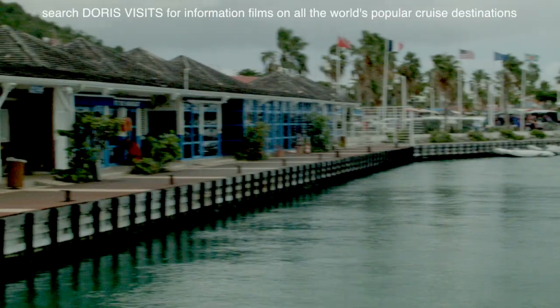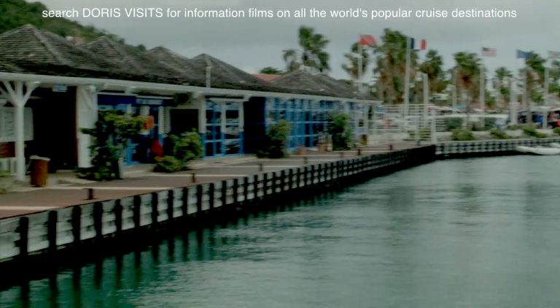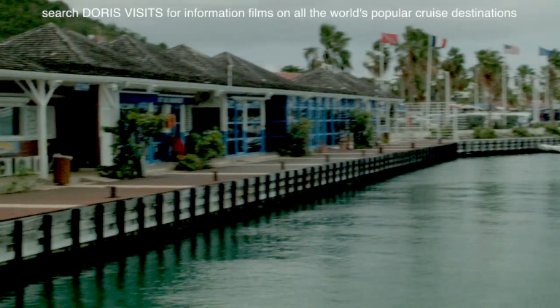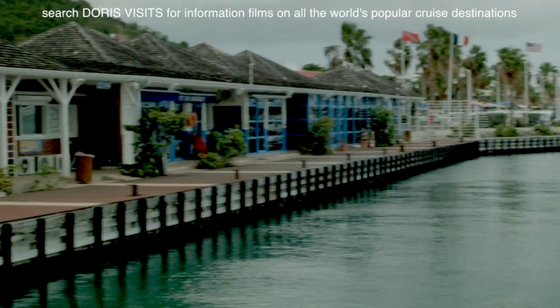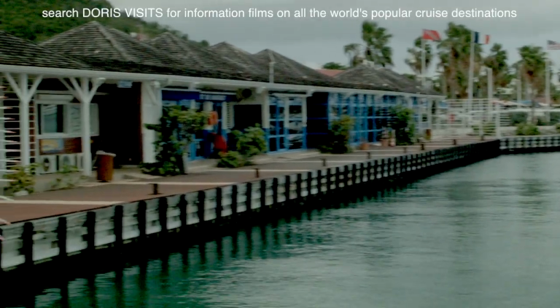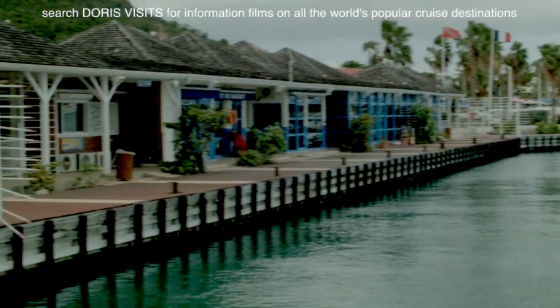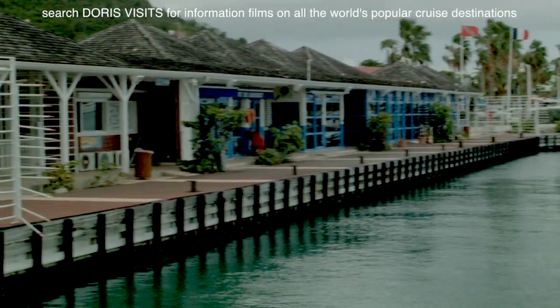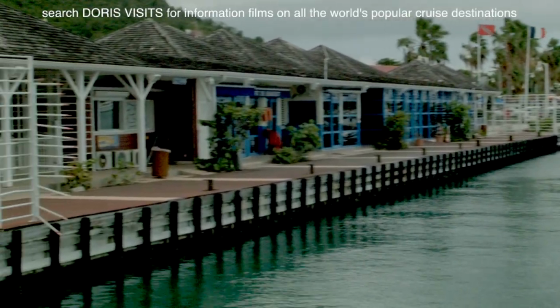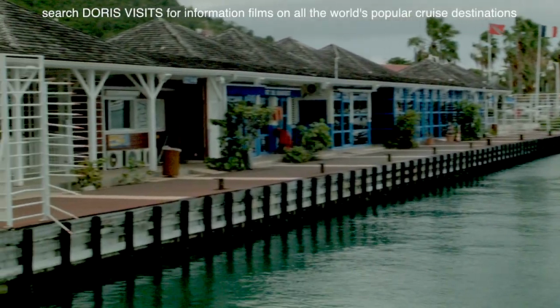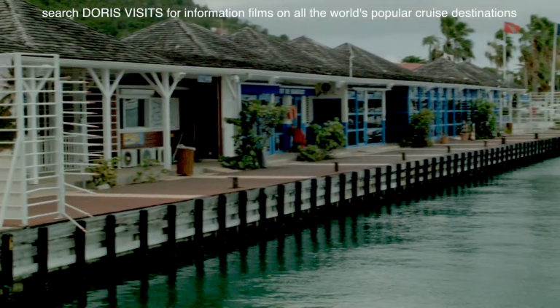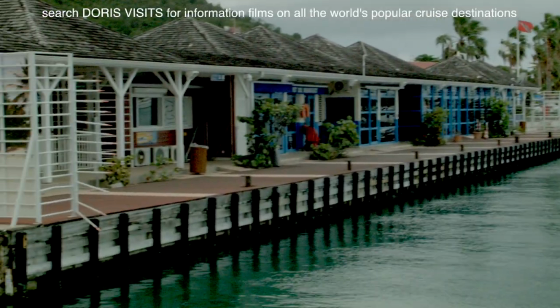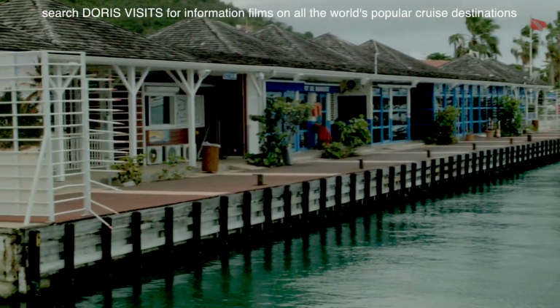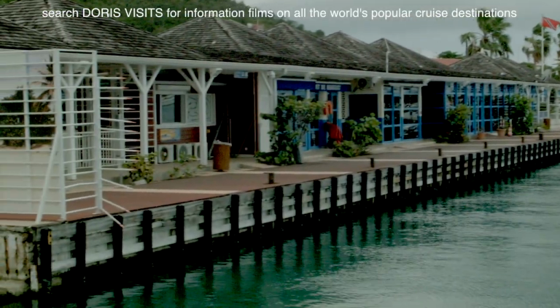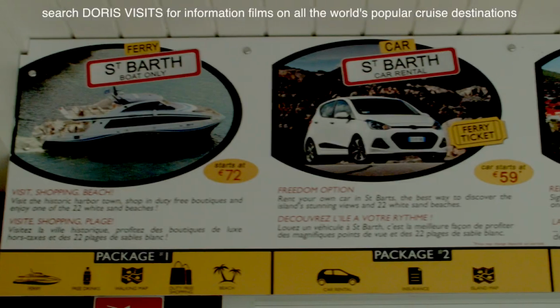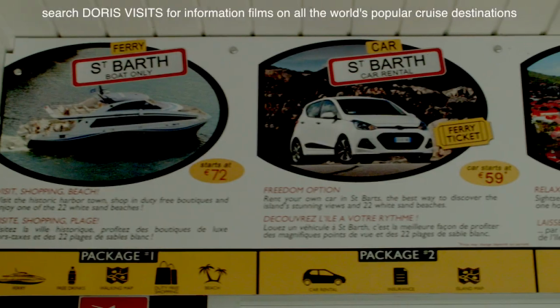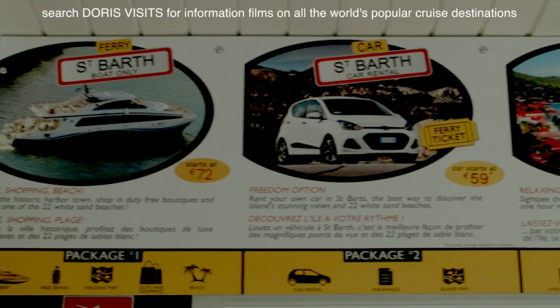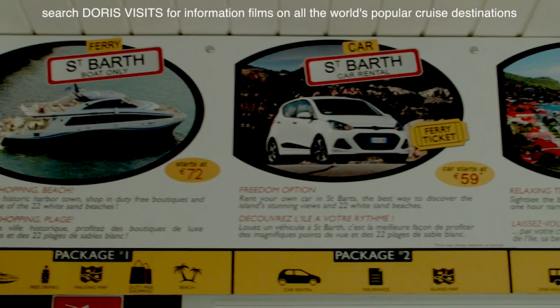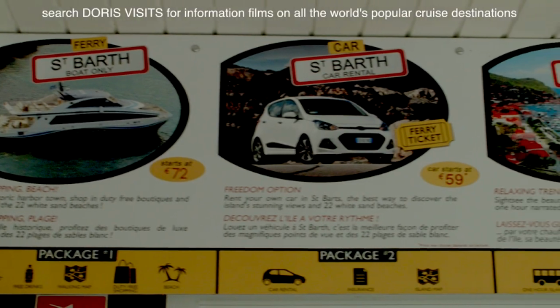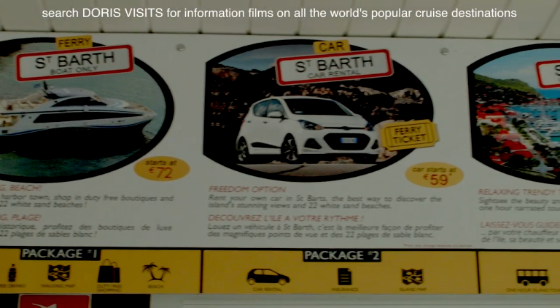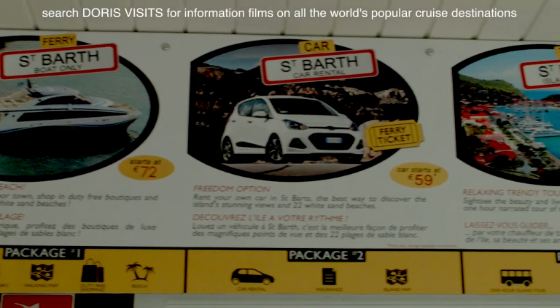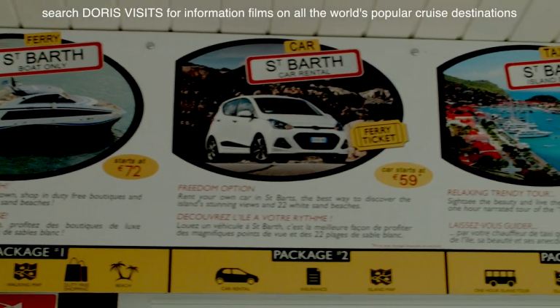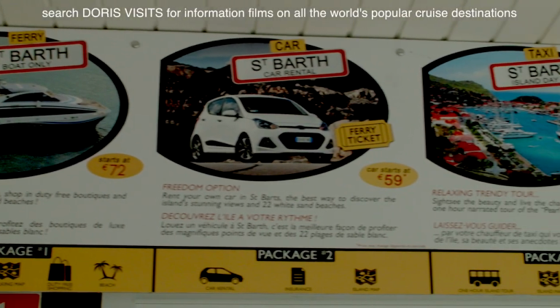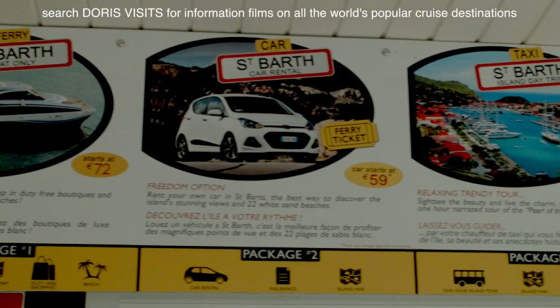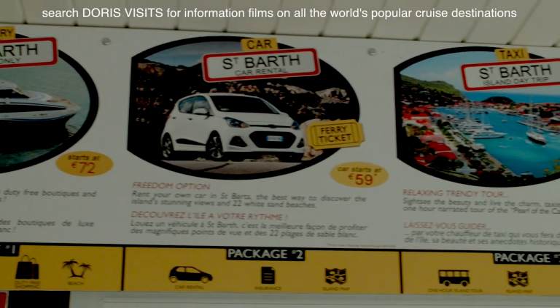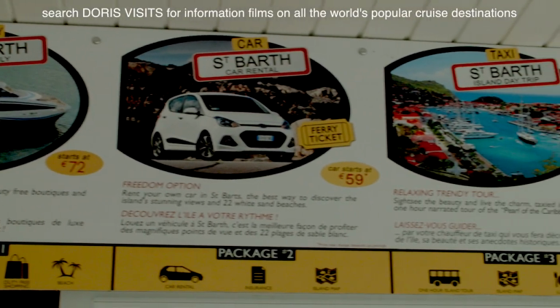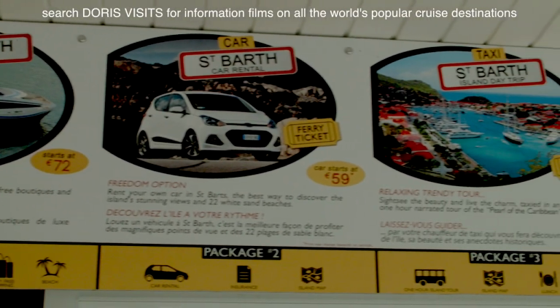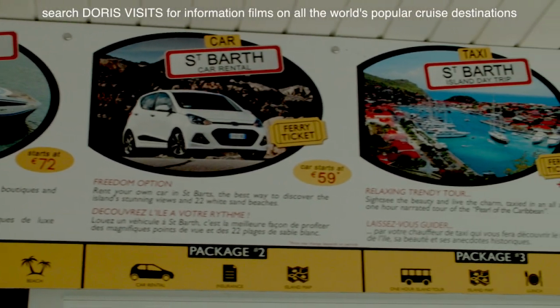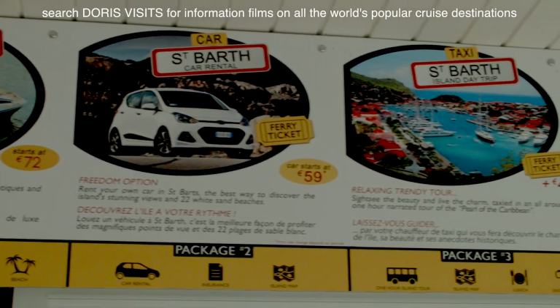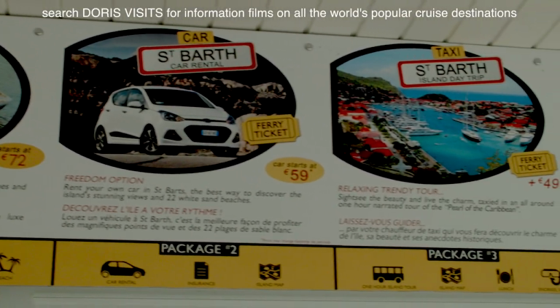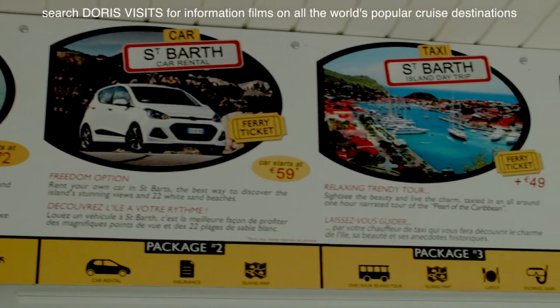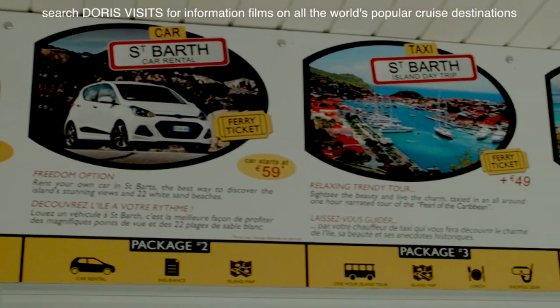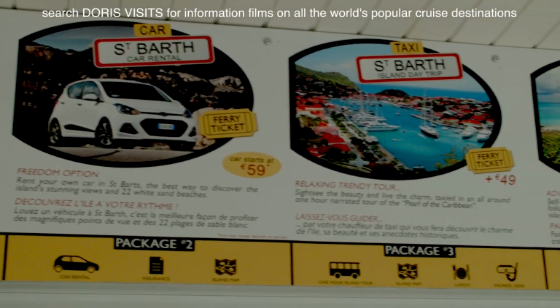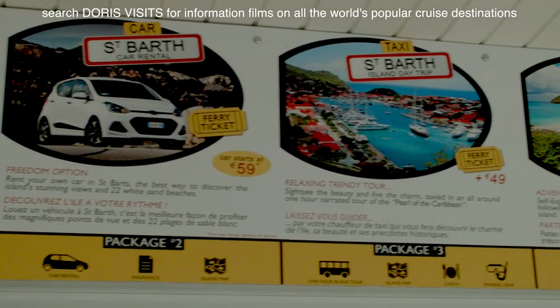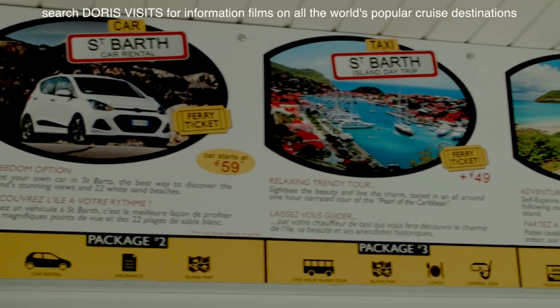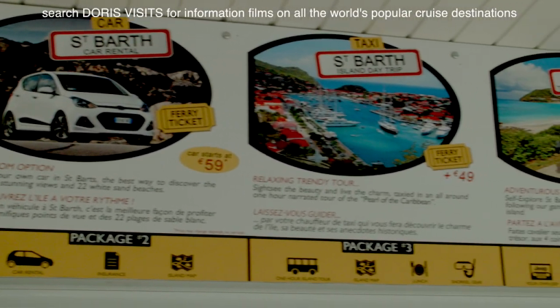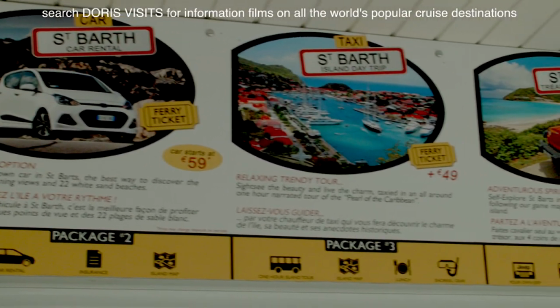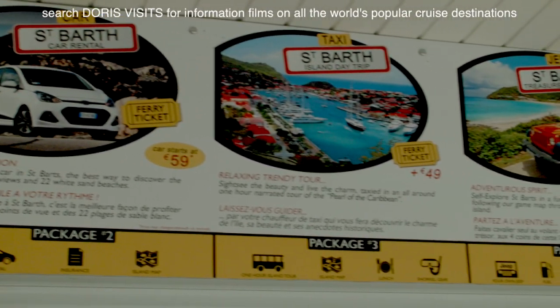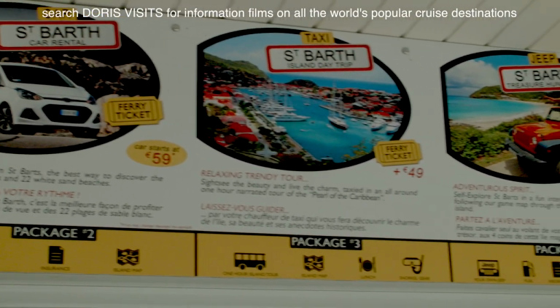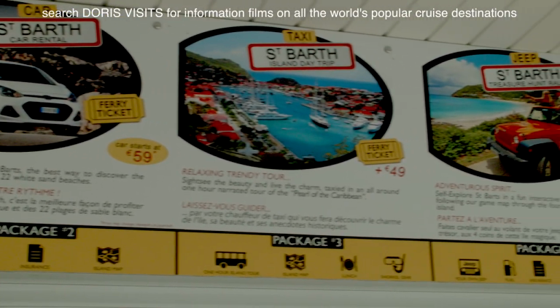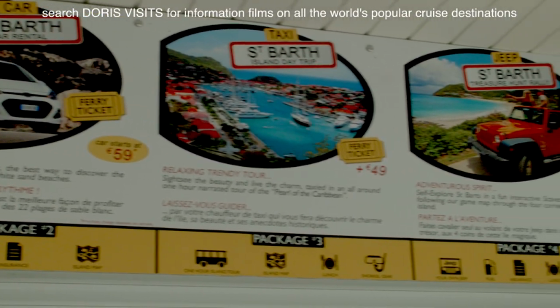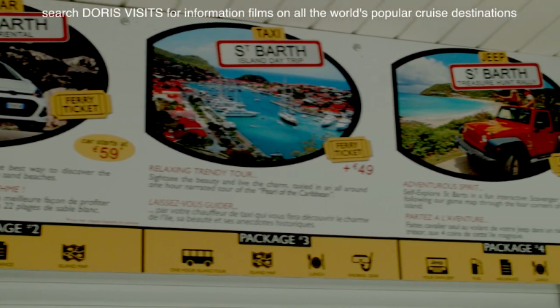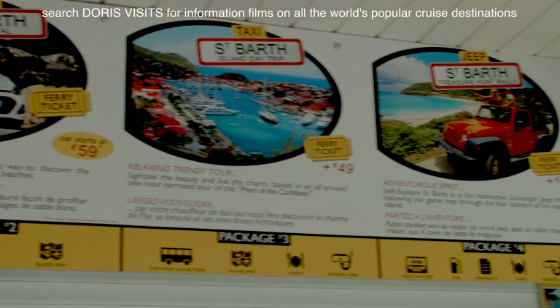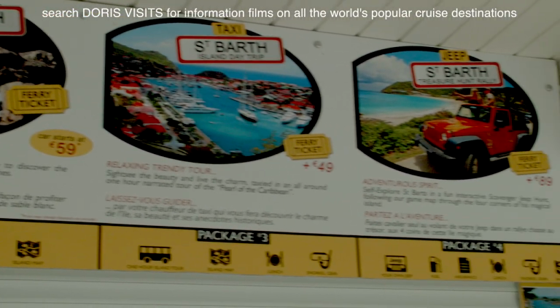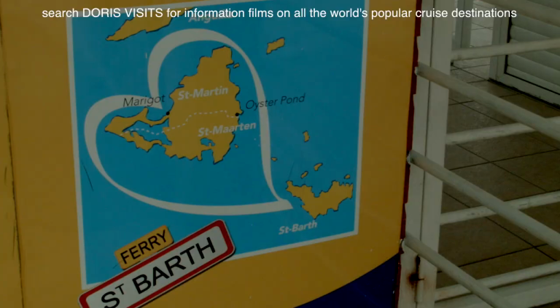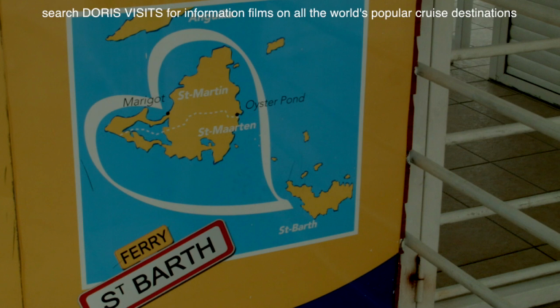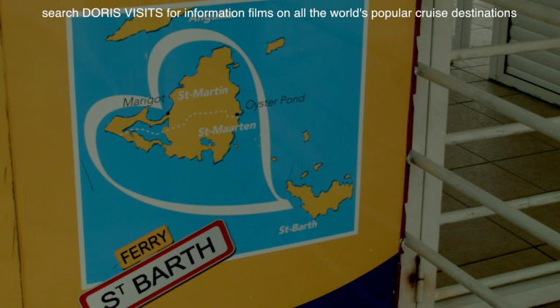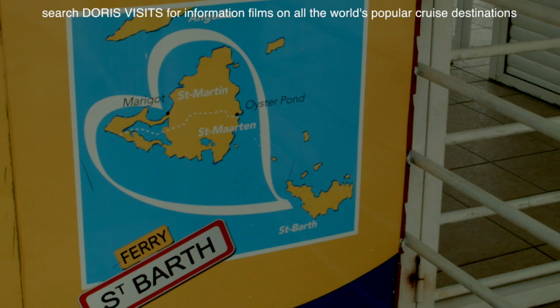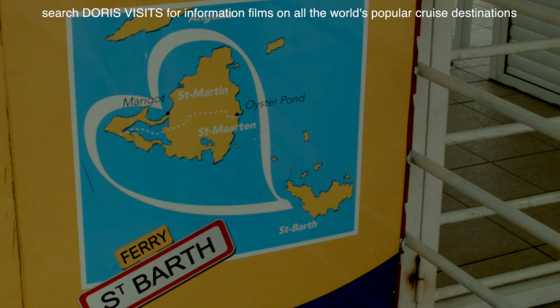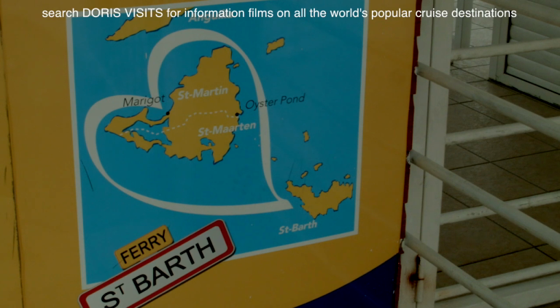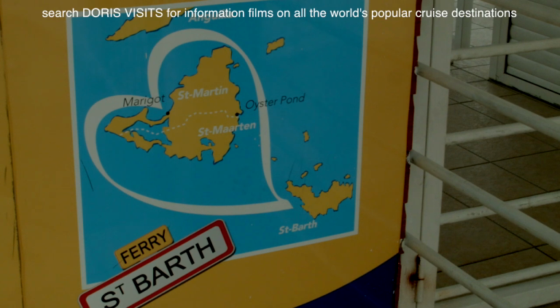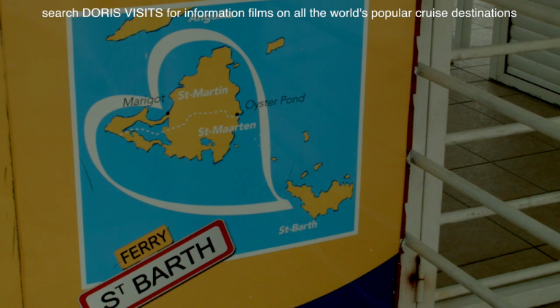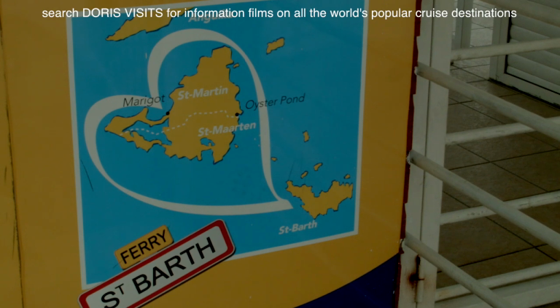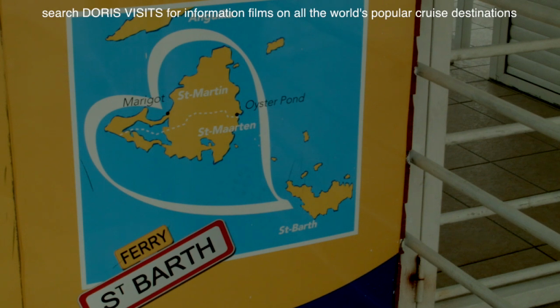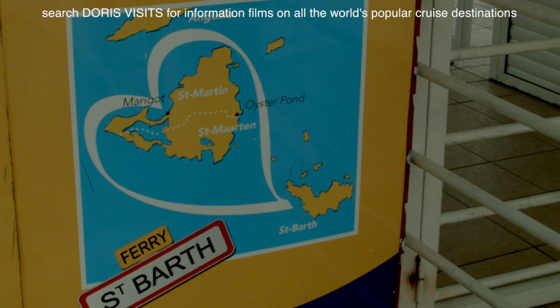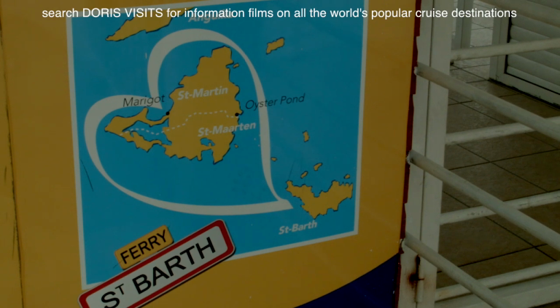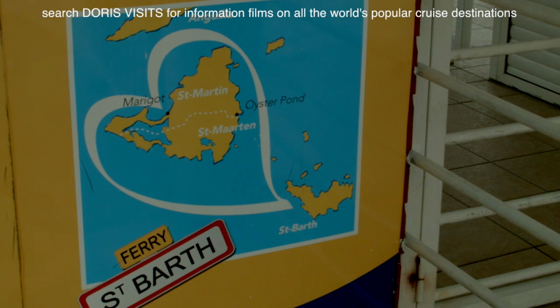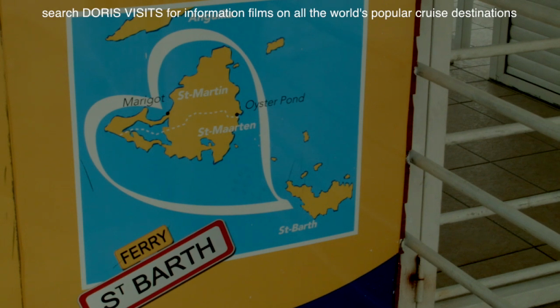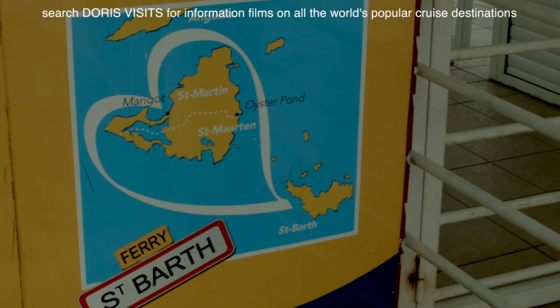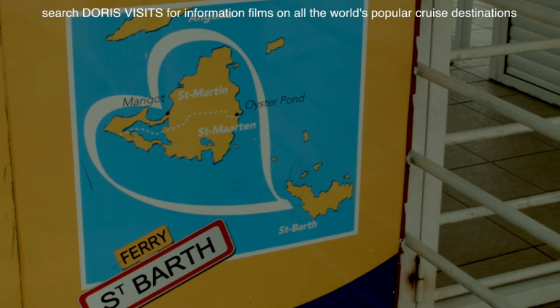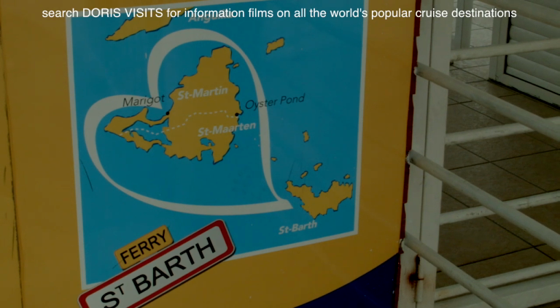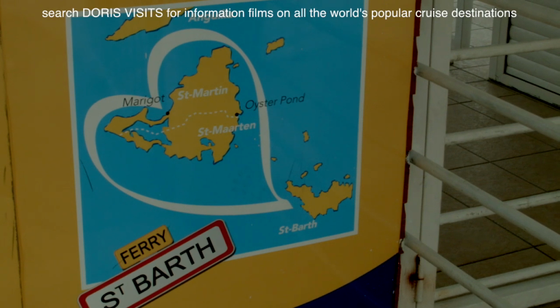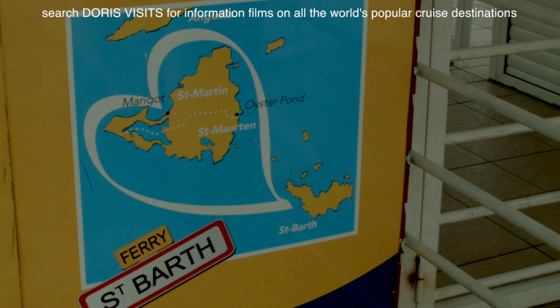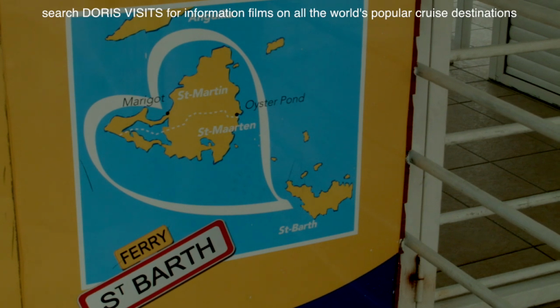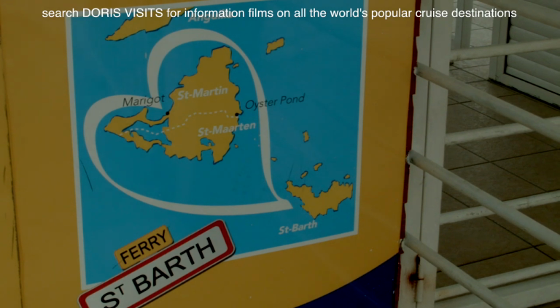It's absolutely beautiful. It's 30 minutes away on the ferry, and it's got 22 beaches.